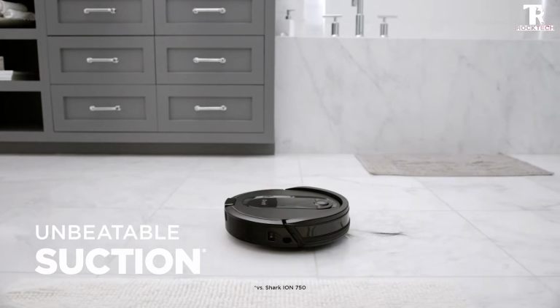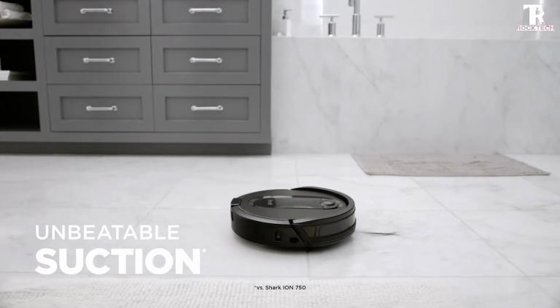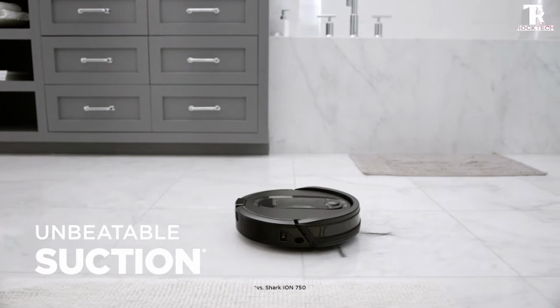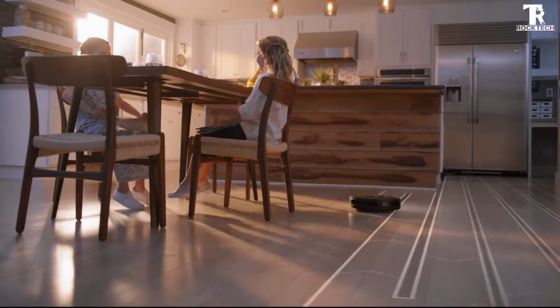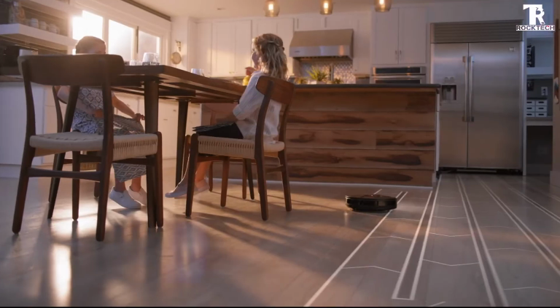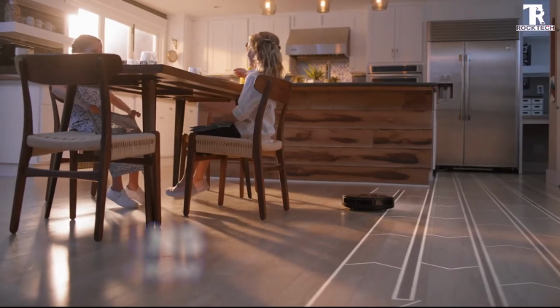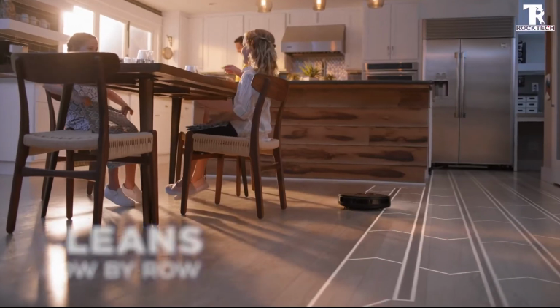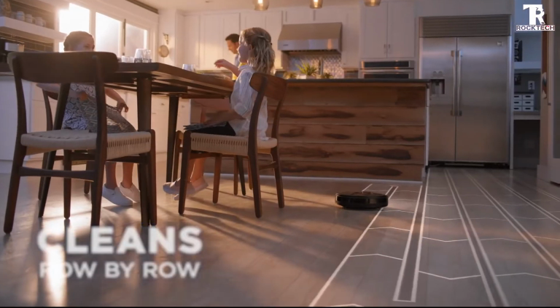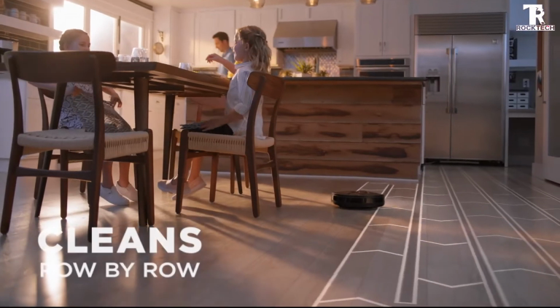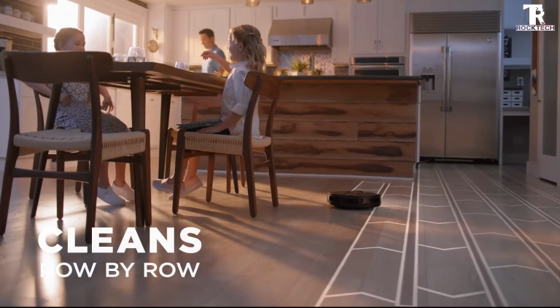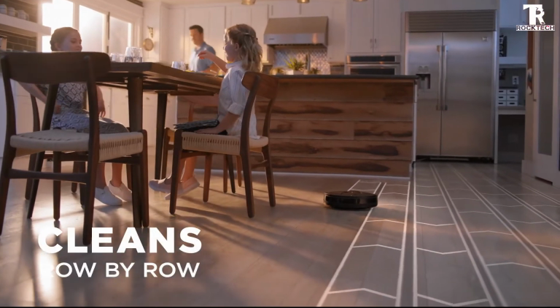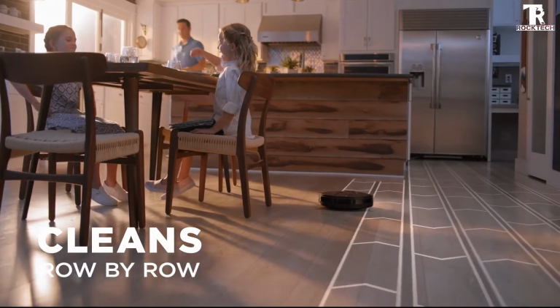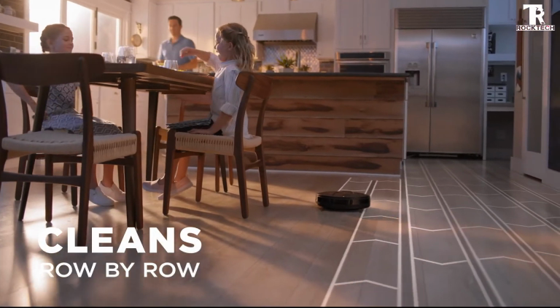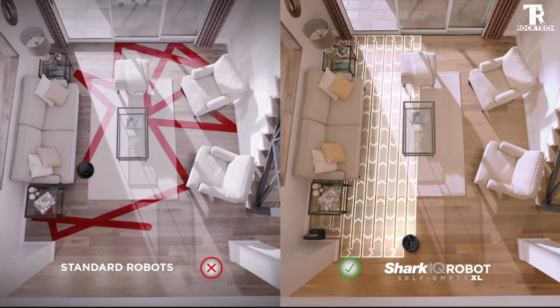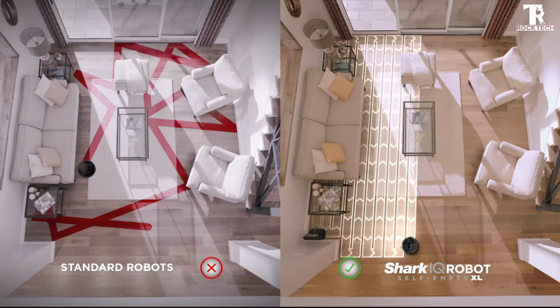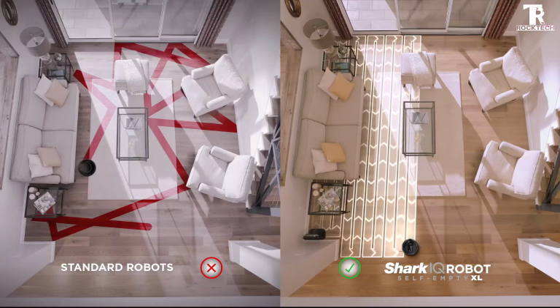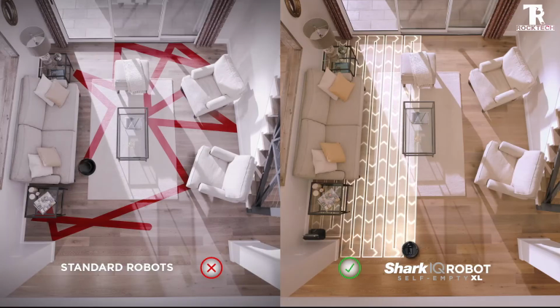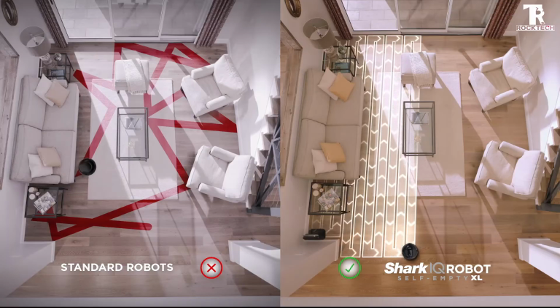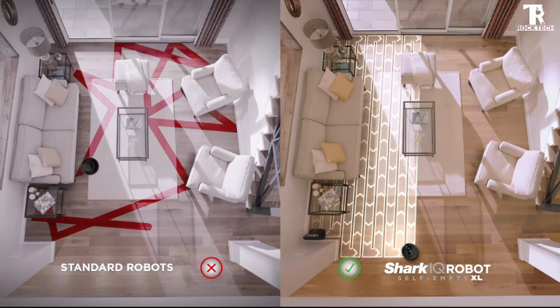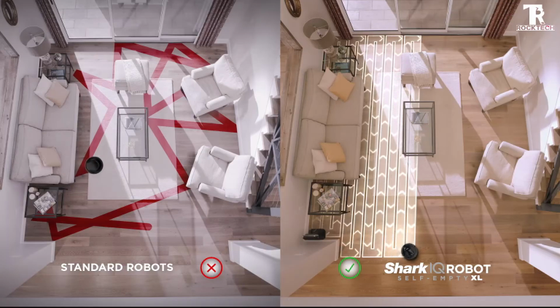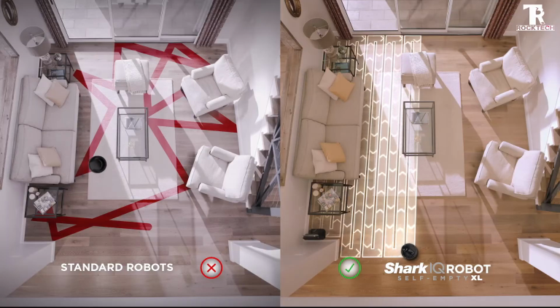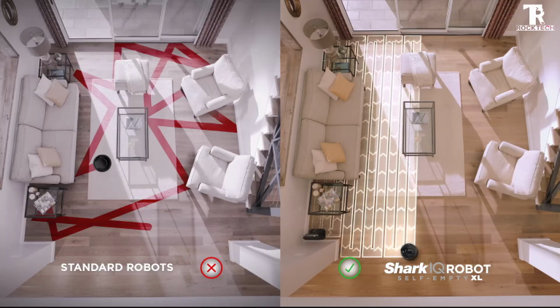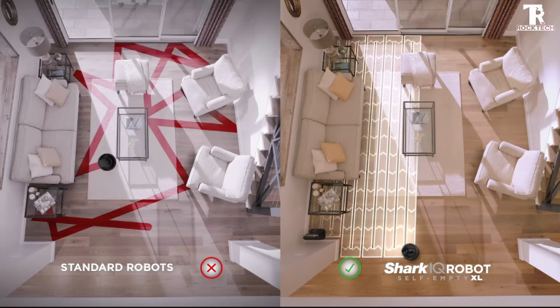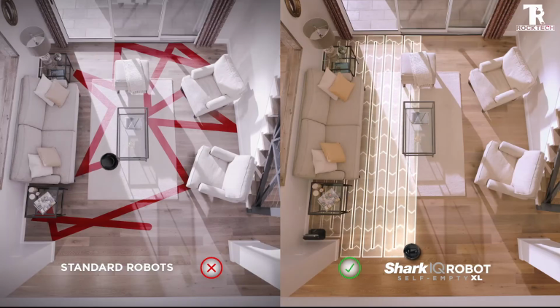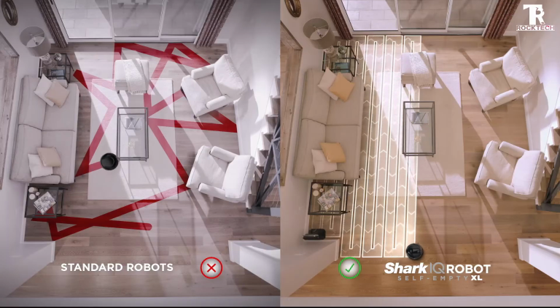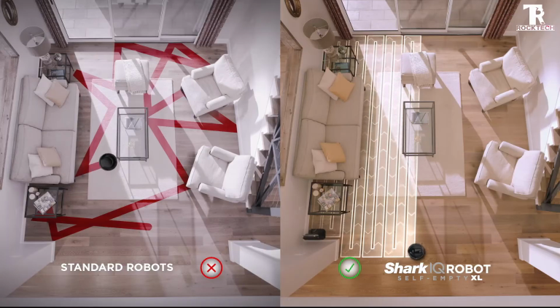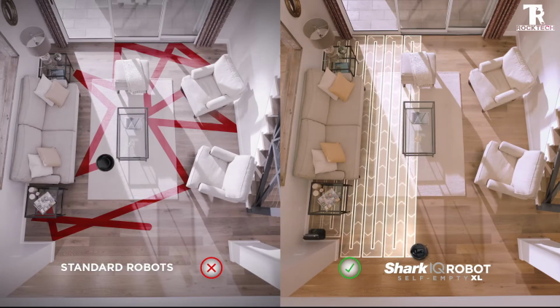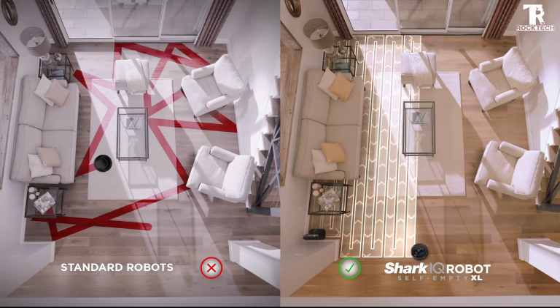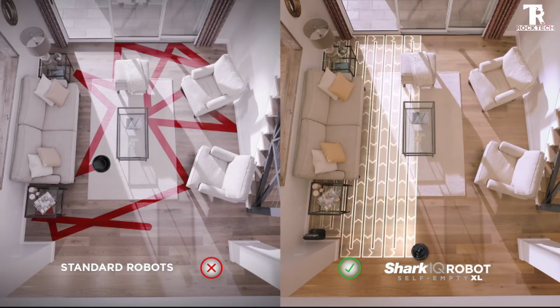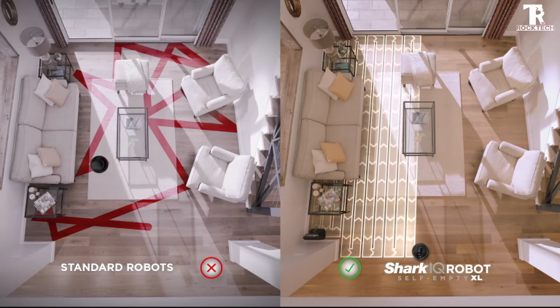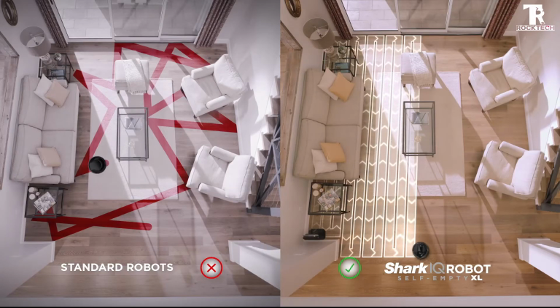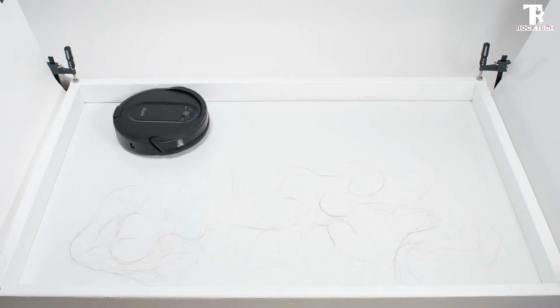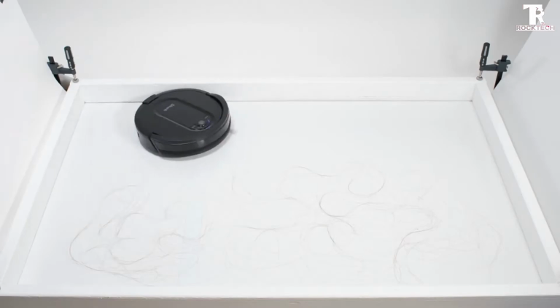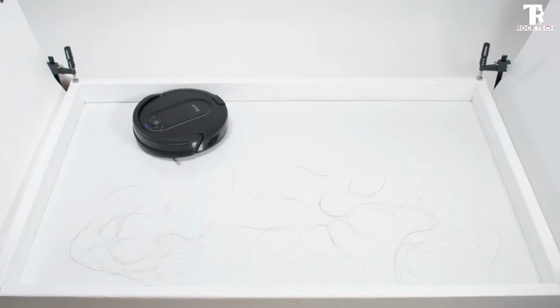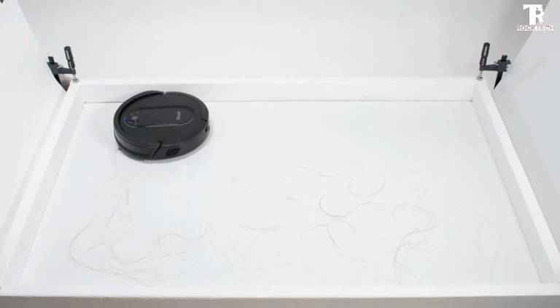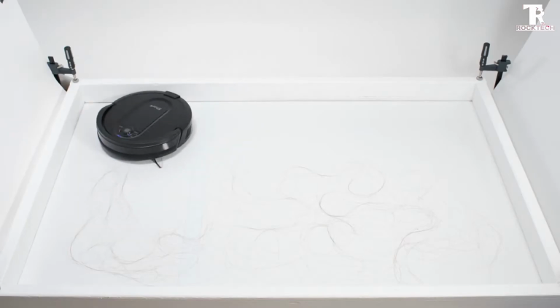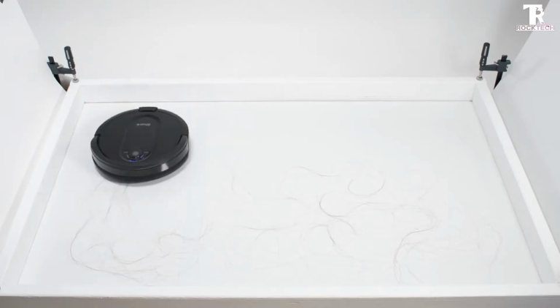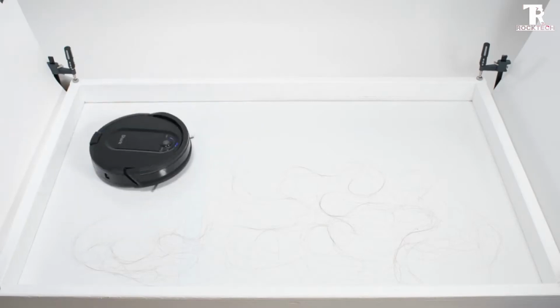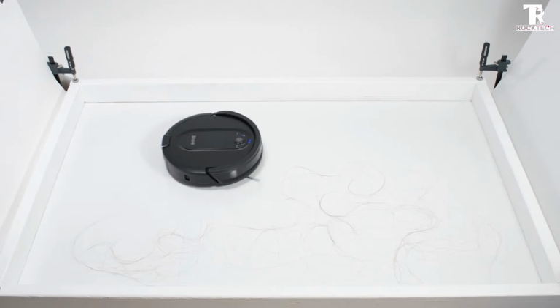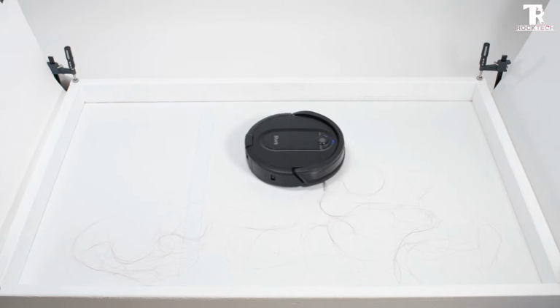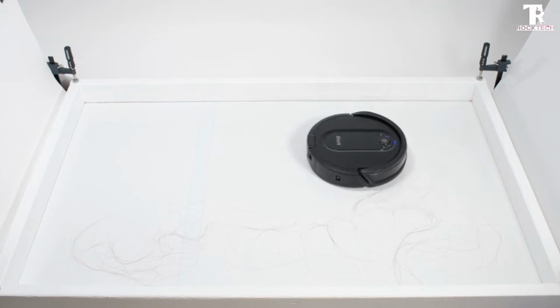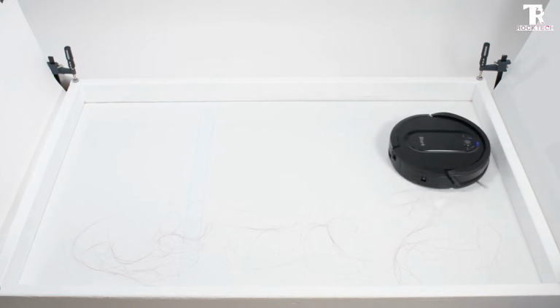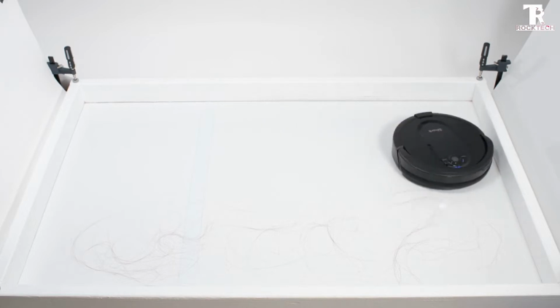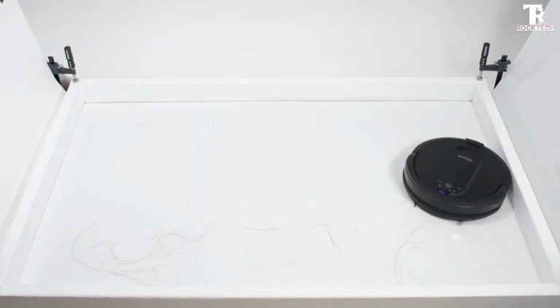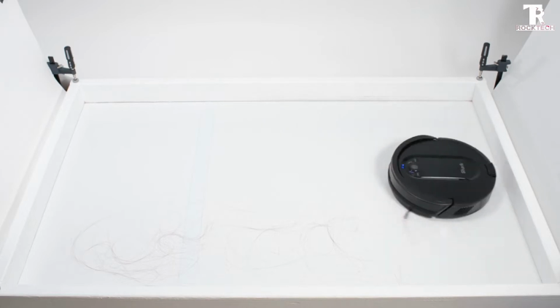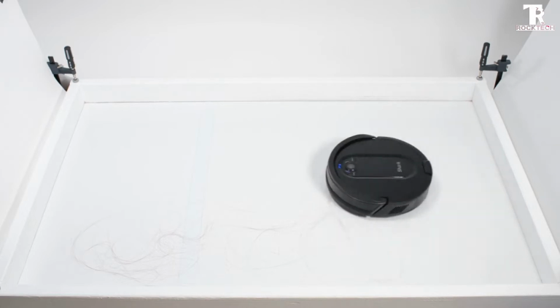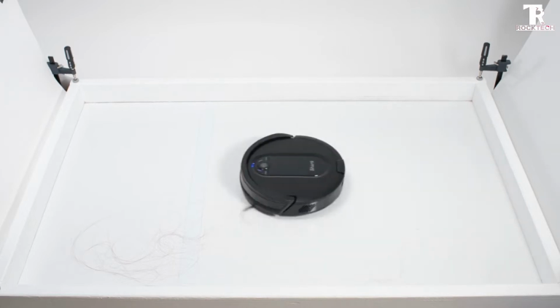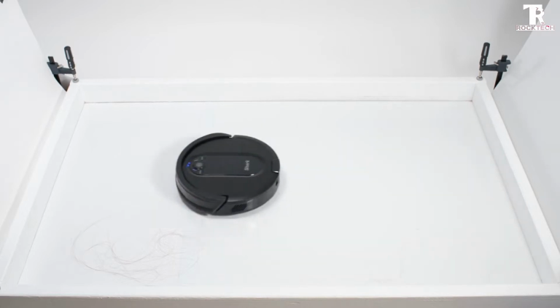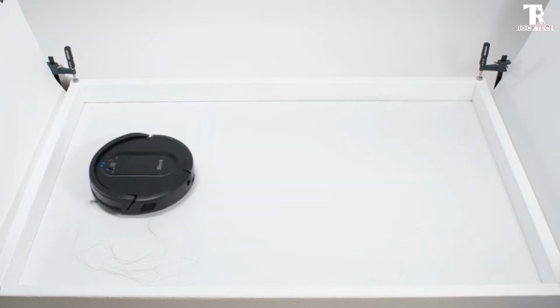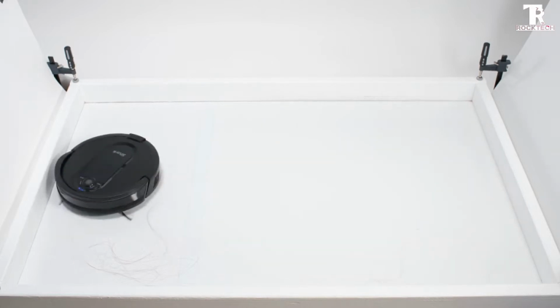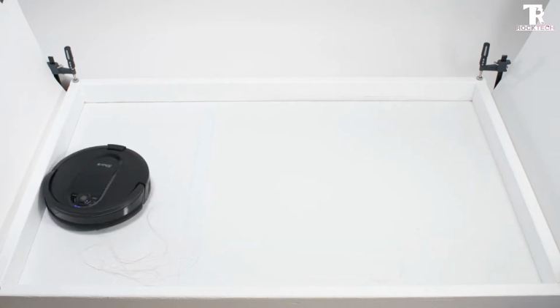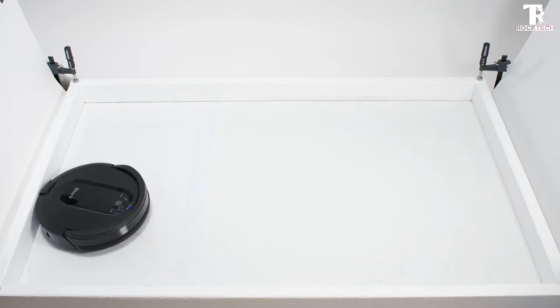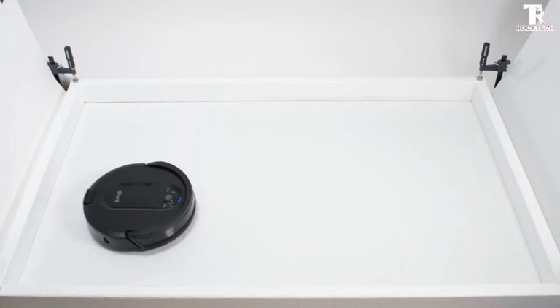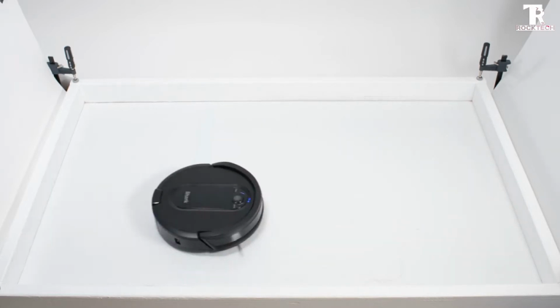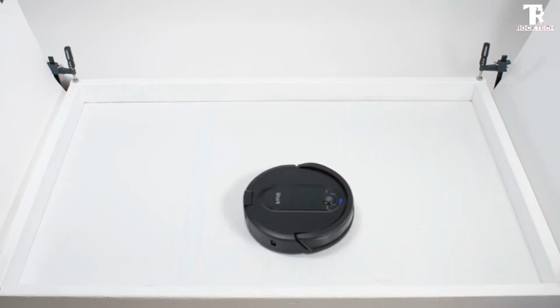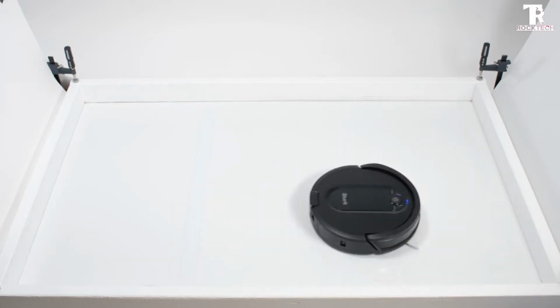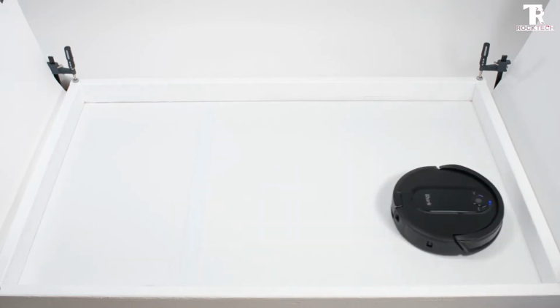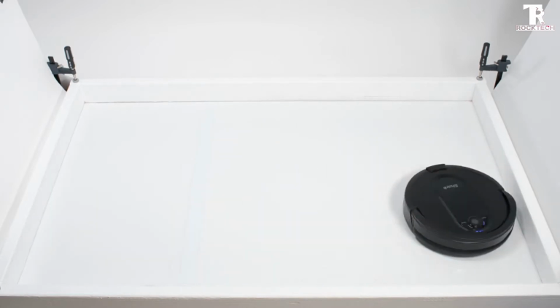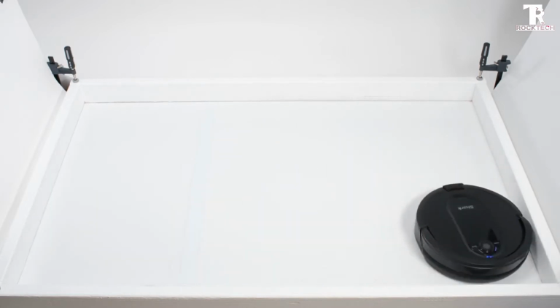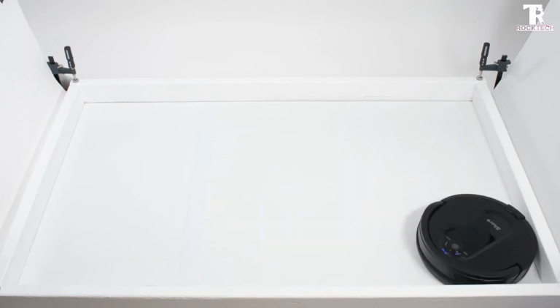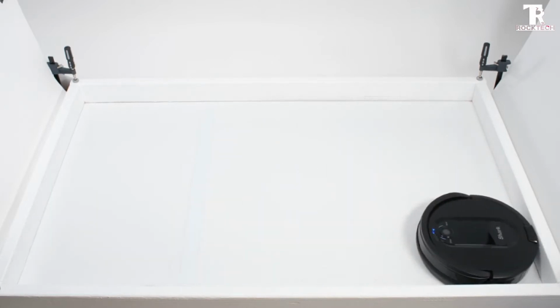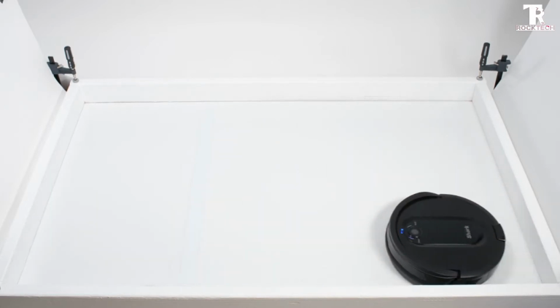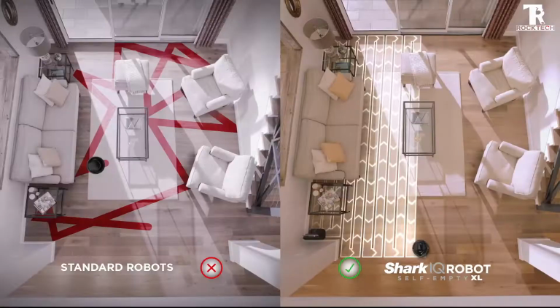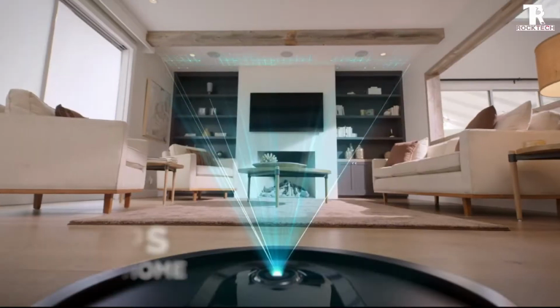Forget about vacuuming for up to 45 days. The bagless, self-emptying base holds up to 45 days of dirt and debris.